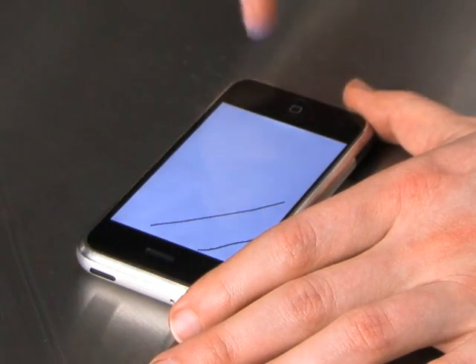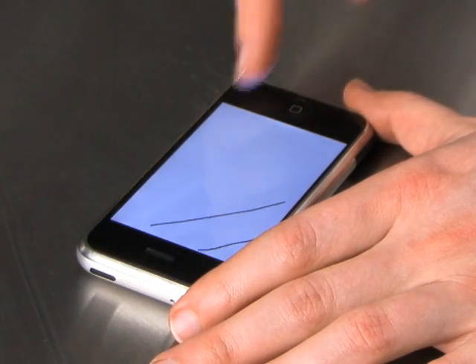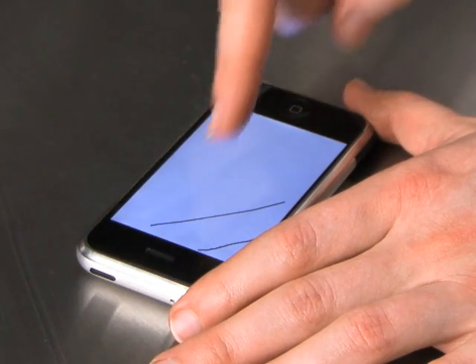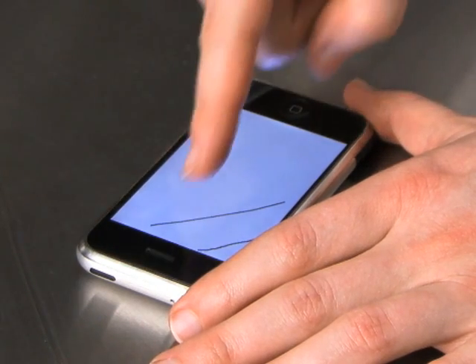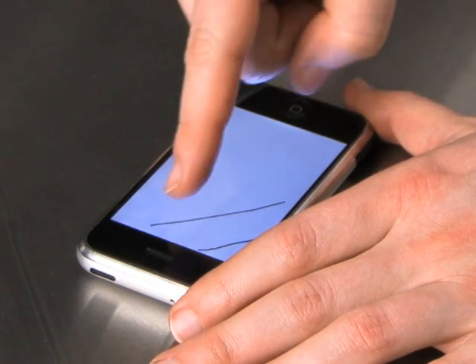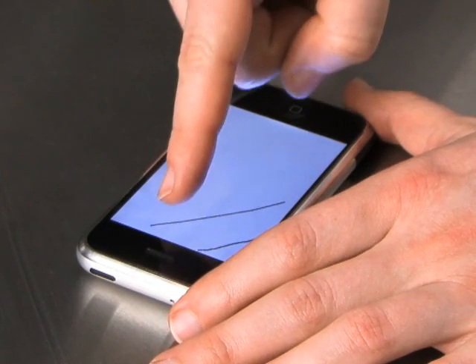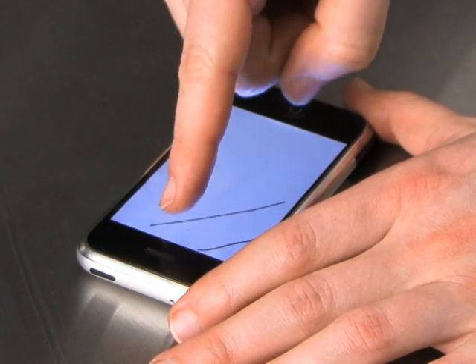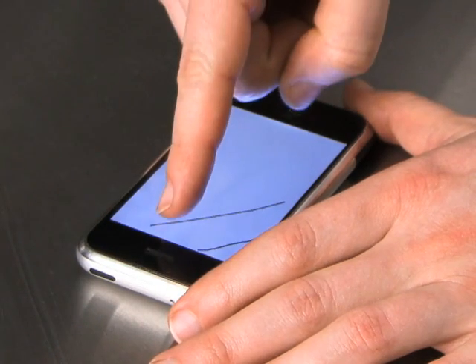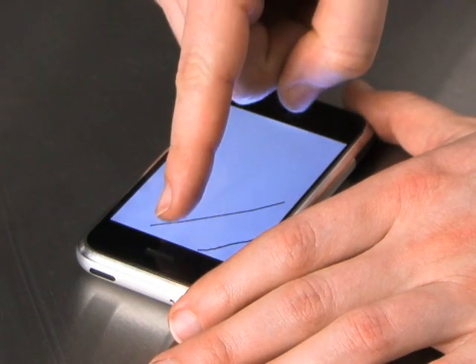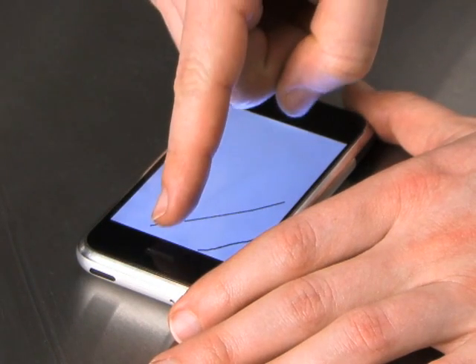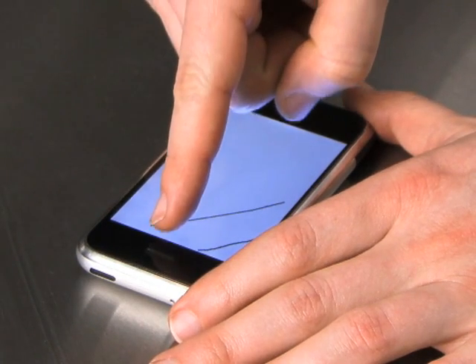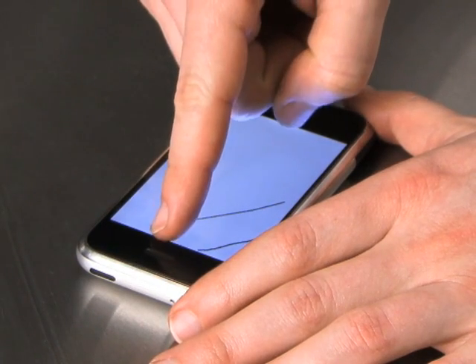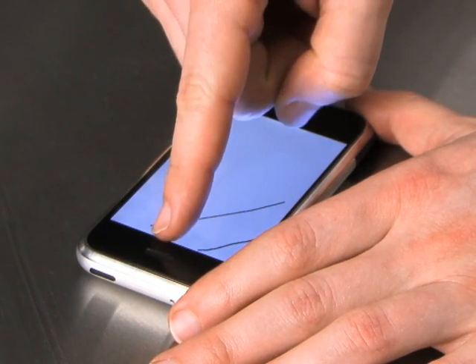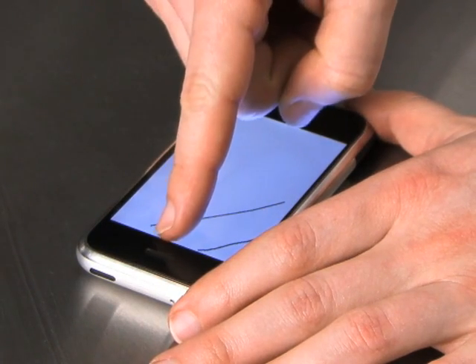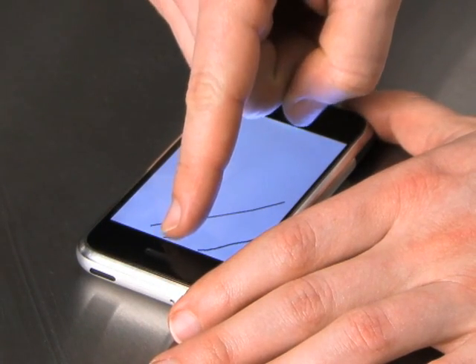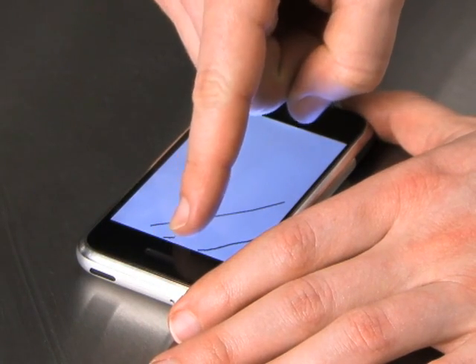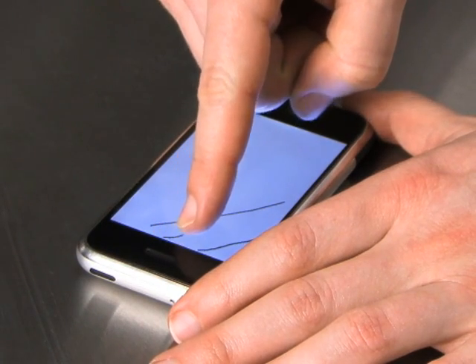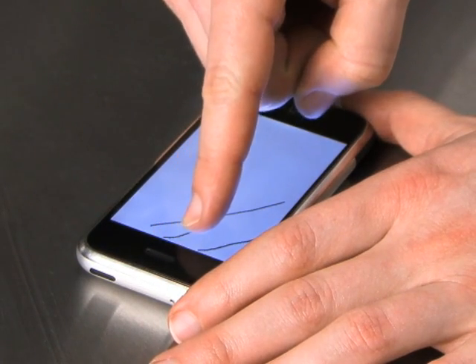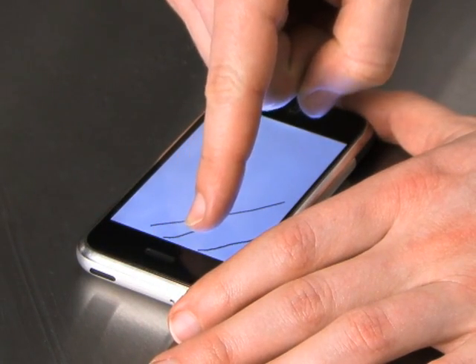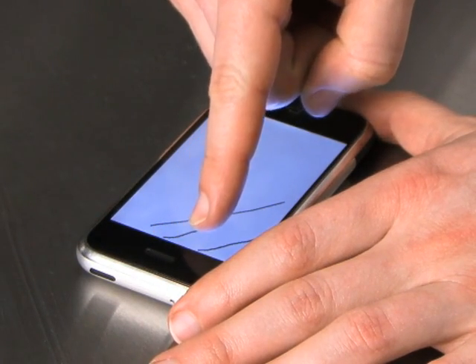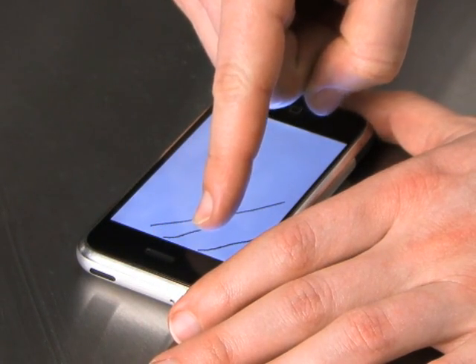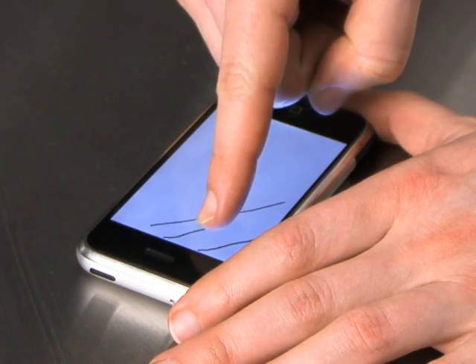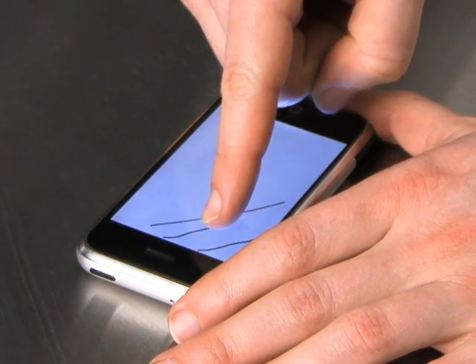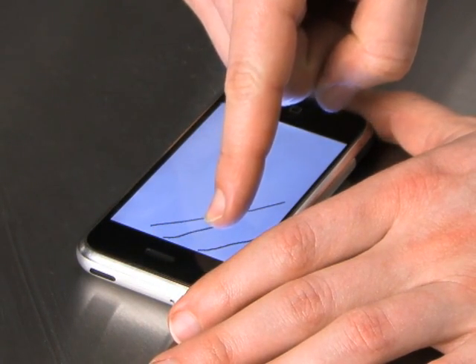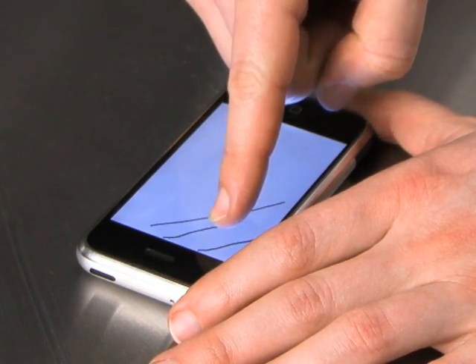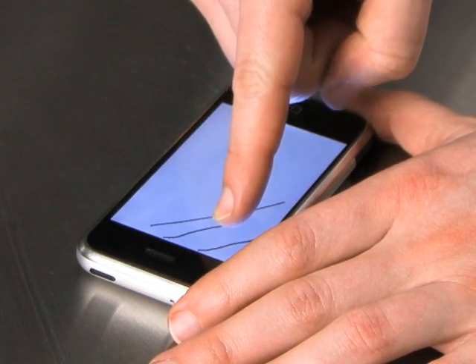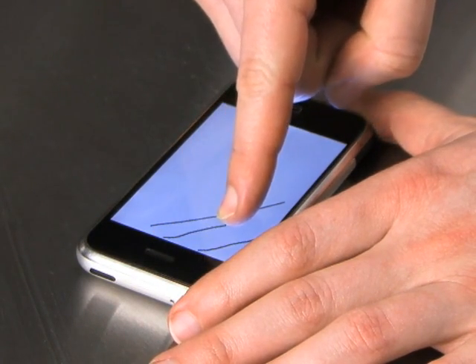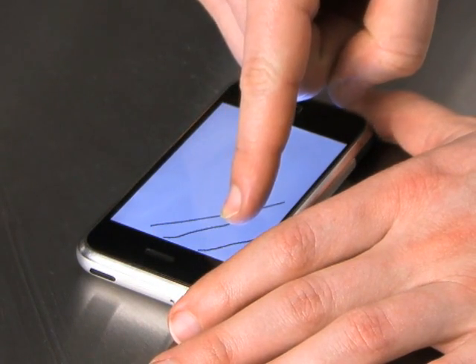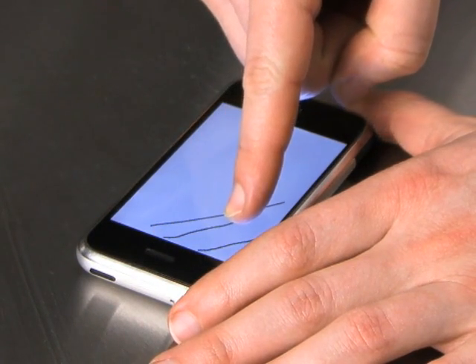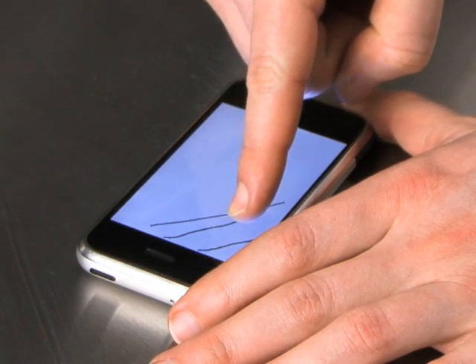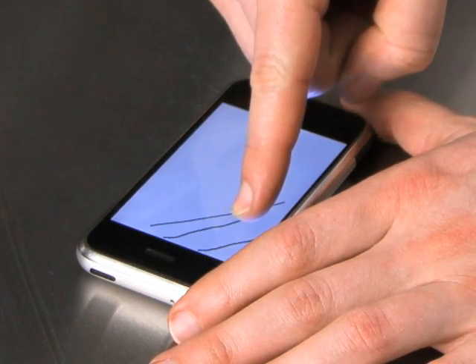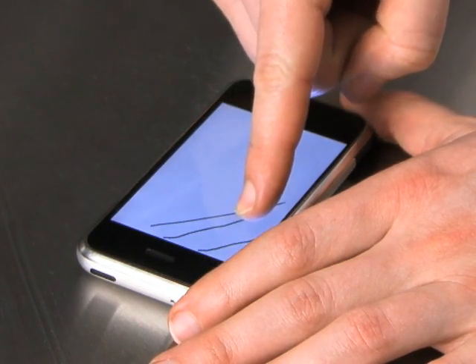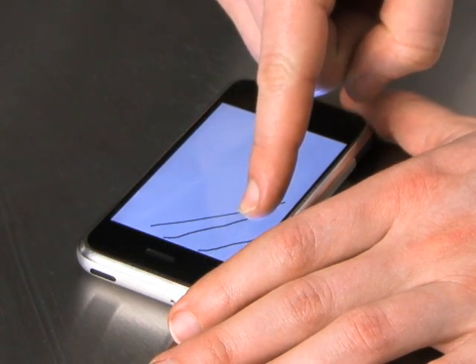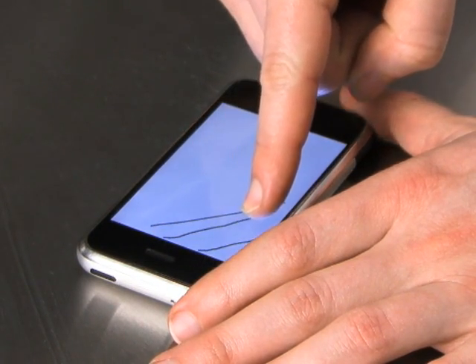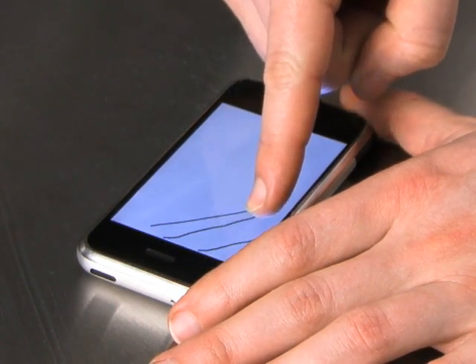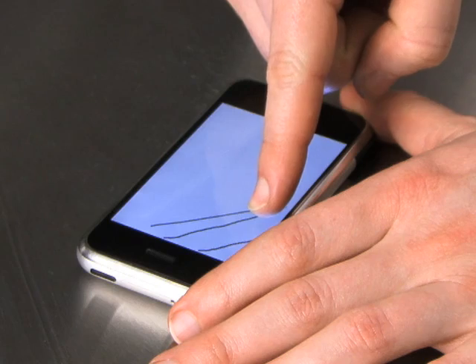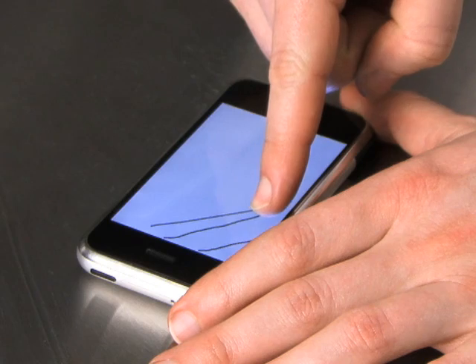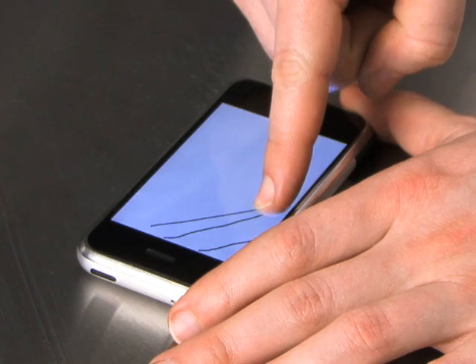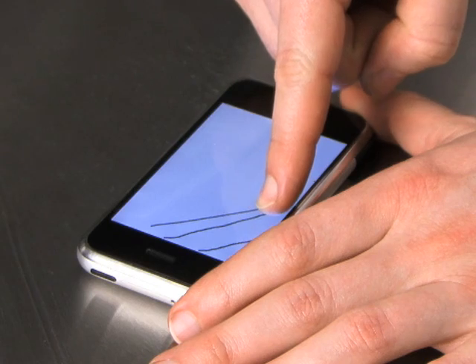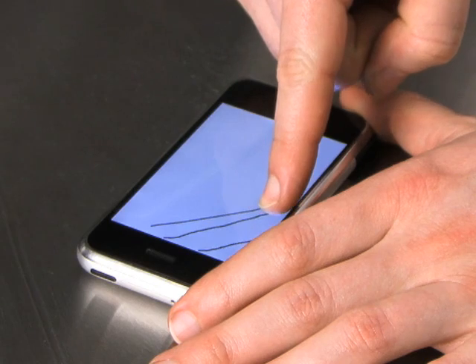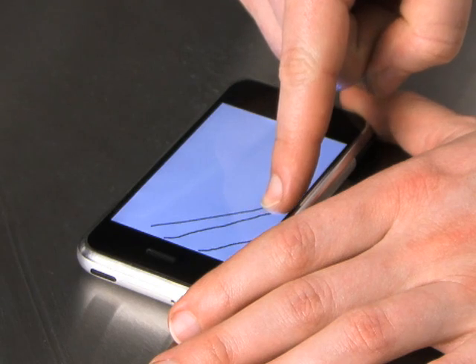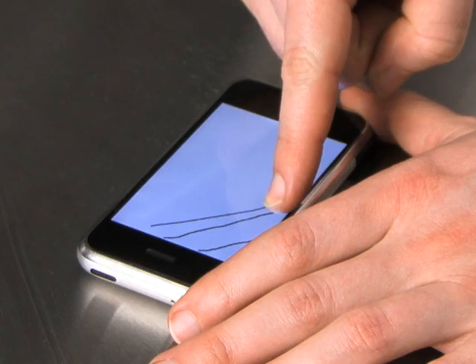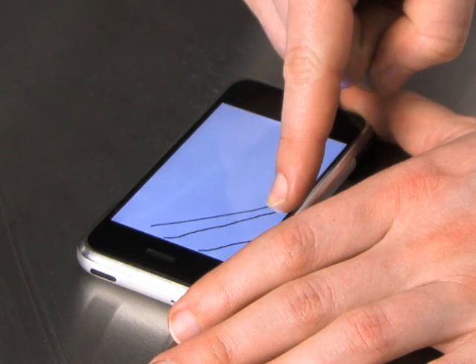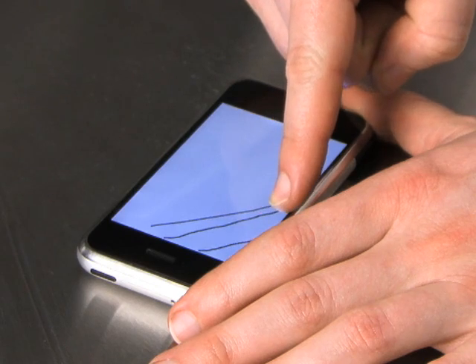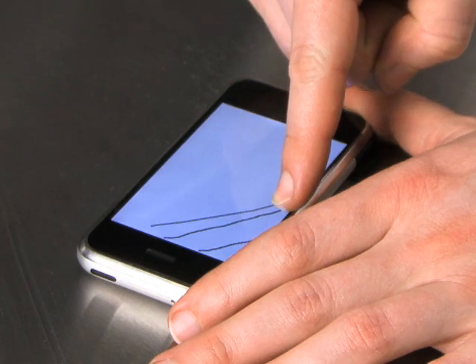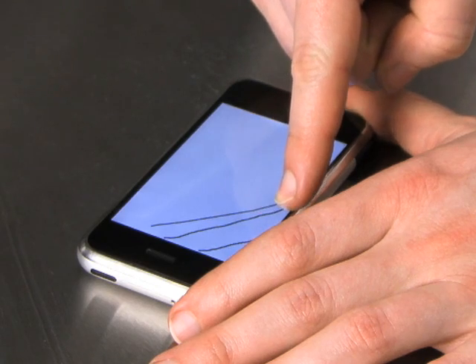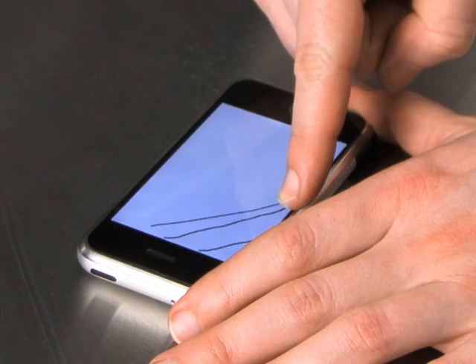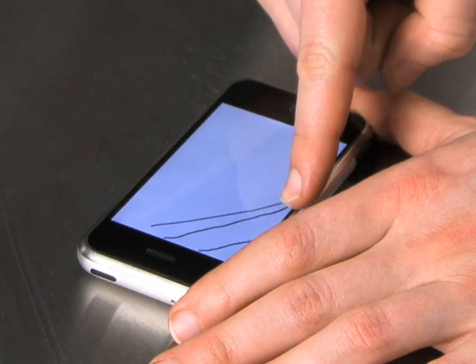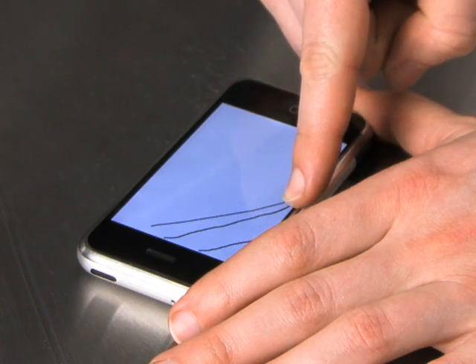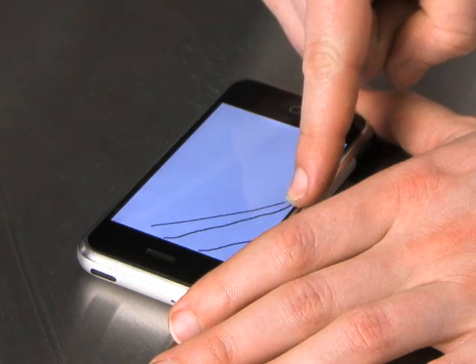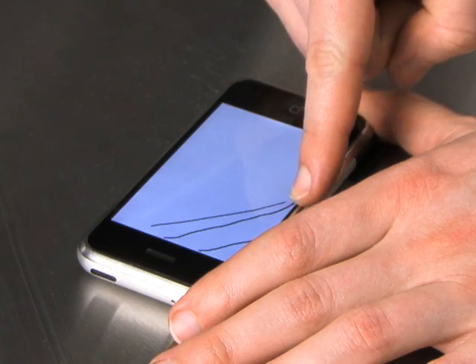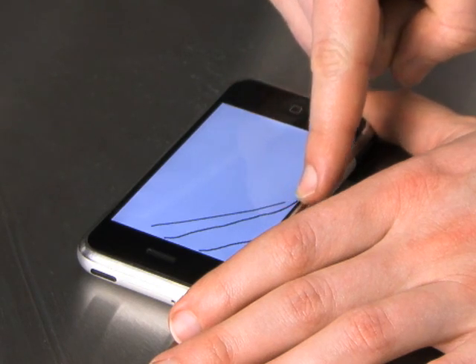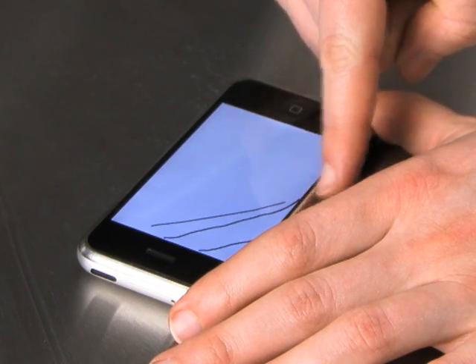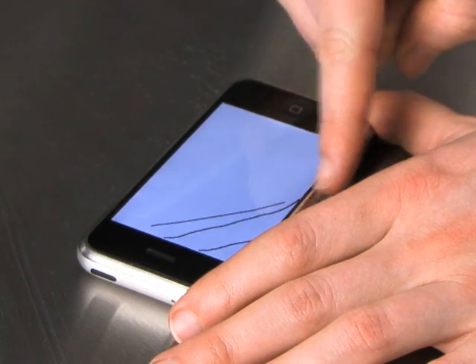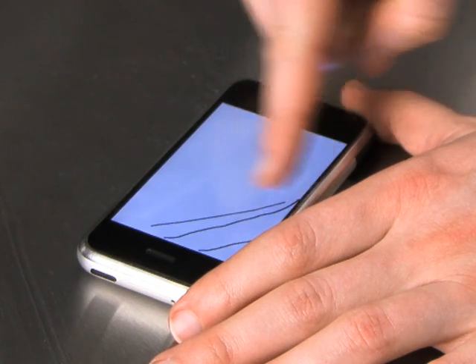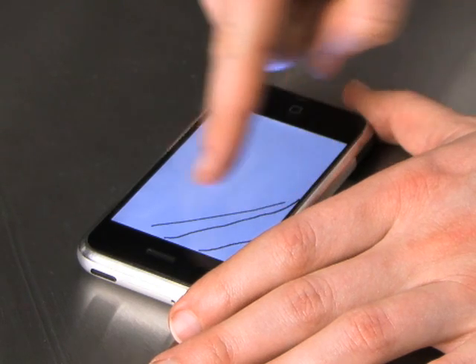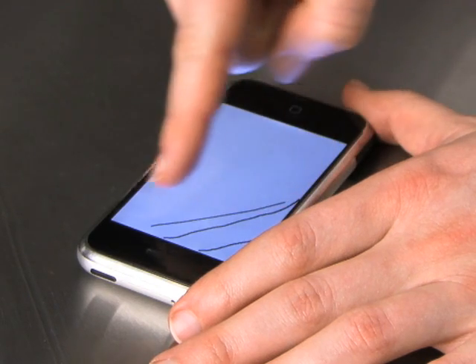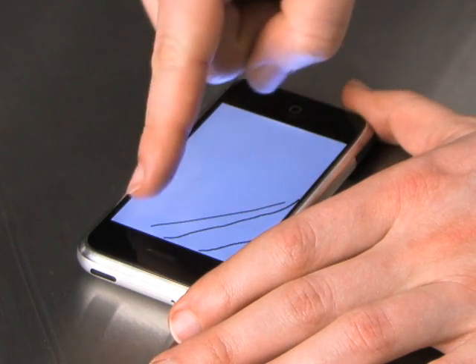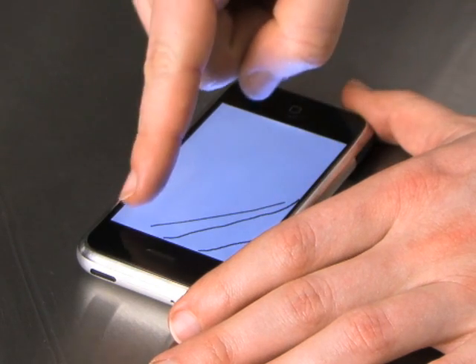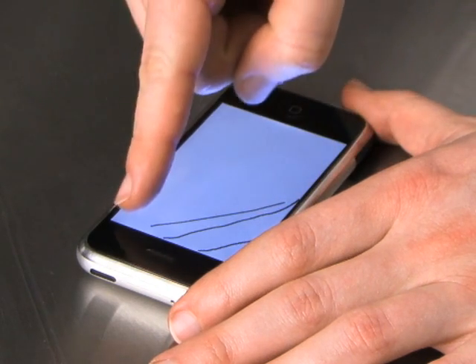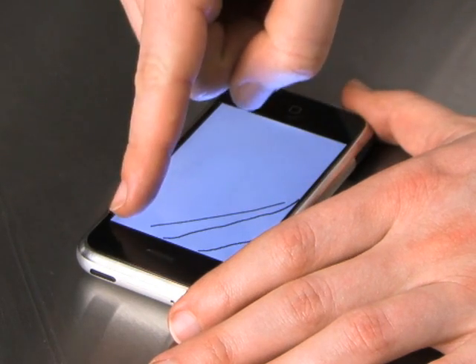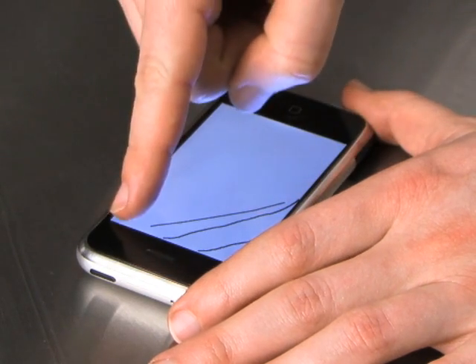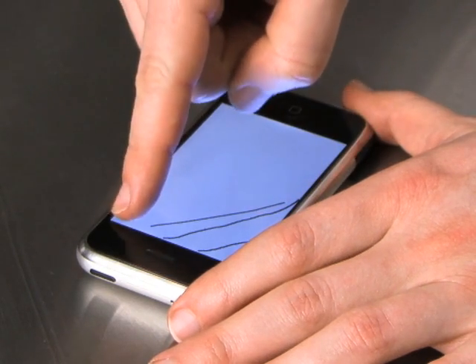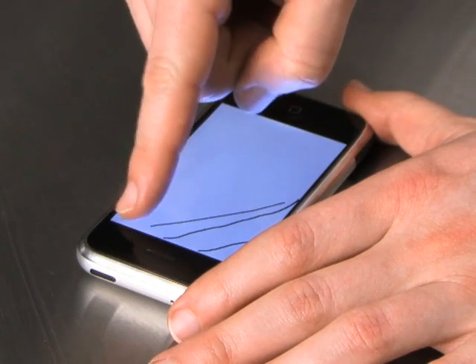If you draw very slowly, then you see all of the nuances of exactly where the touch screen thinks your finger is.